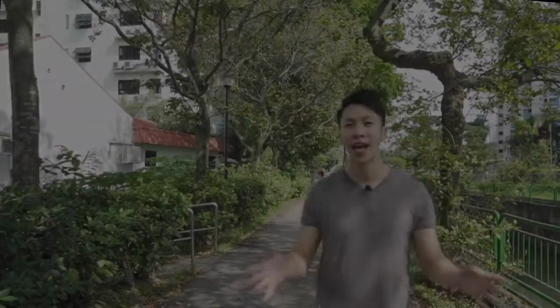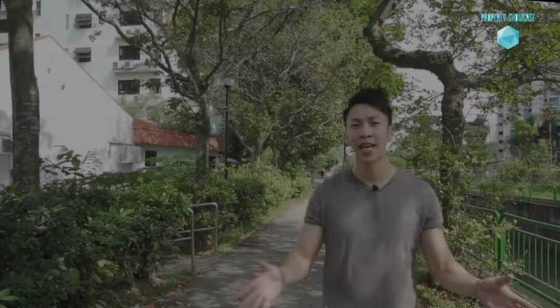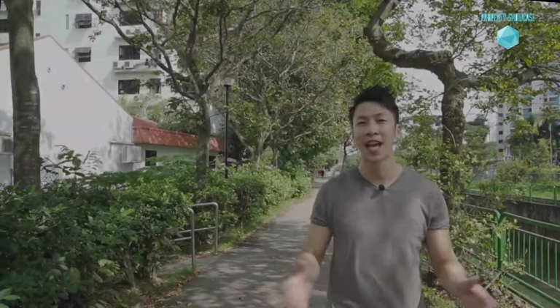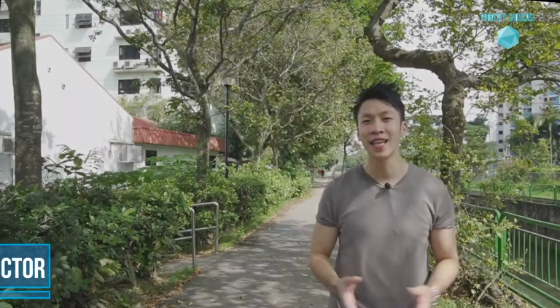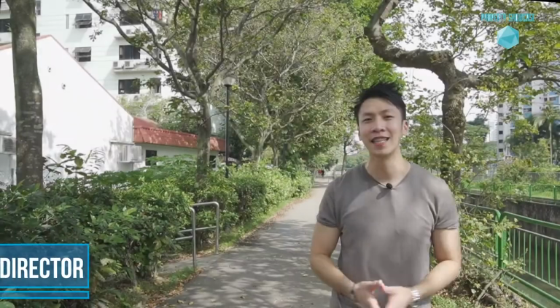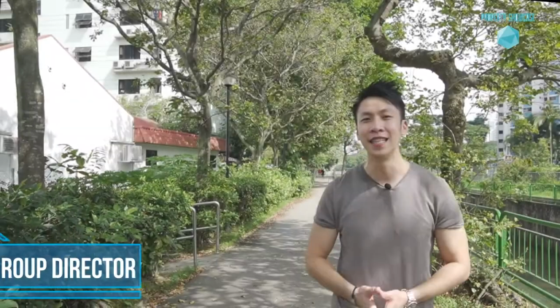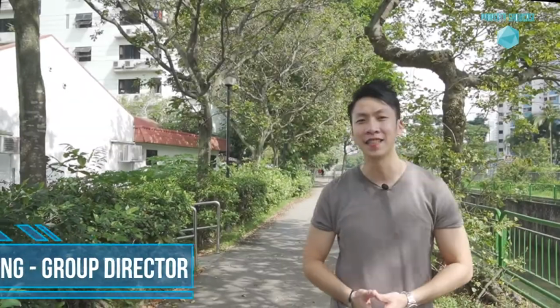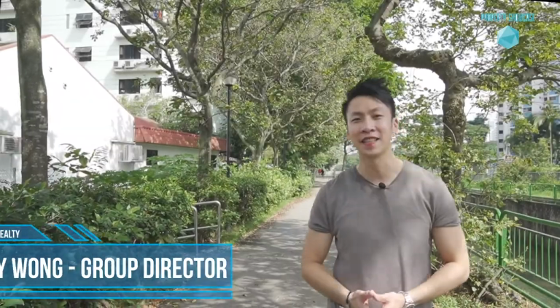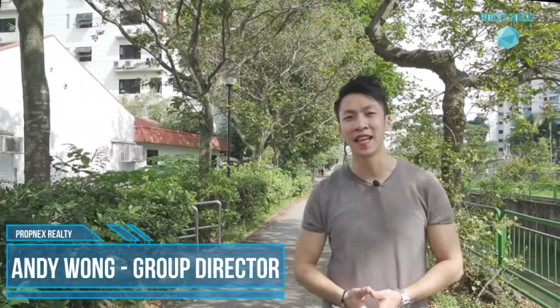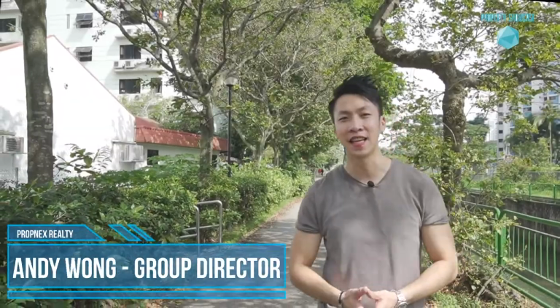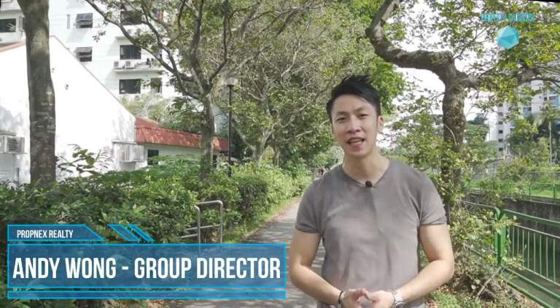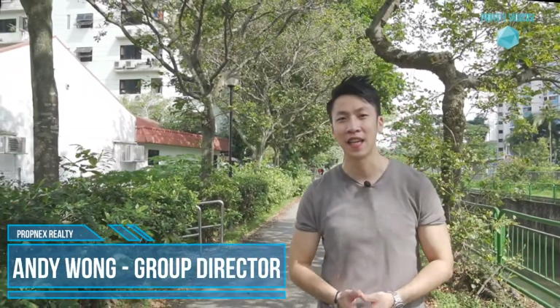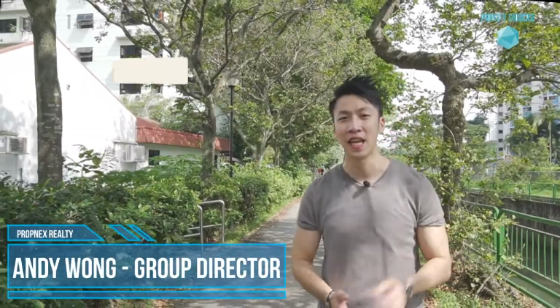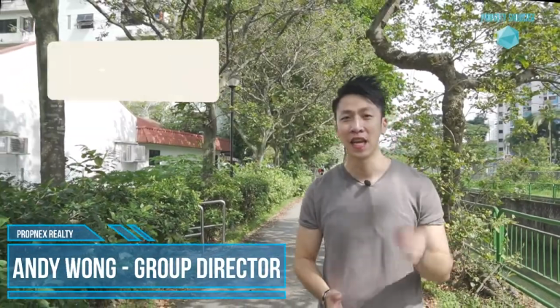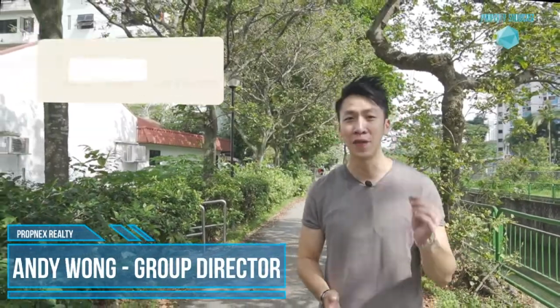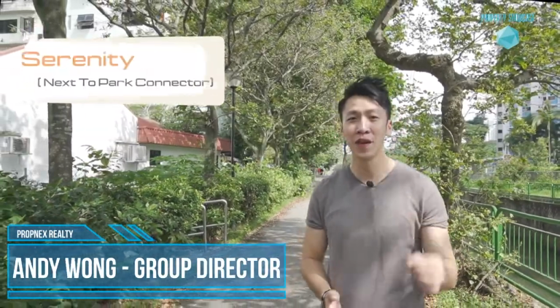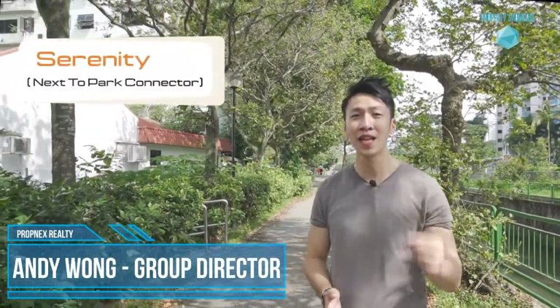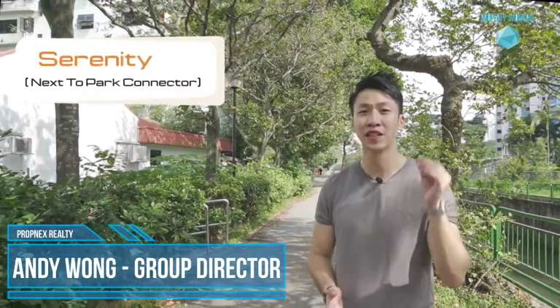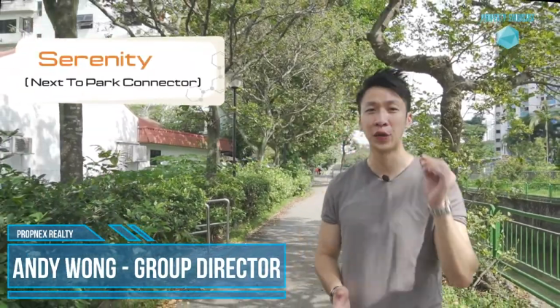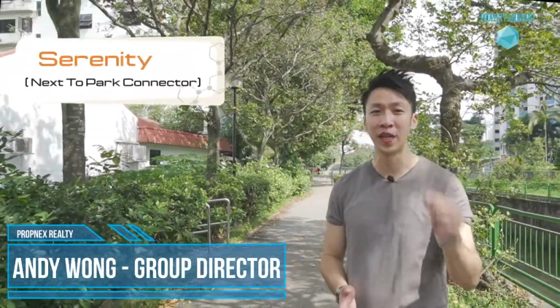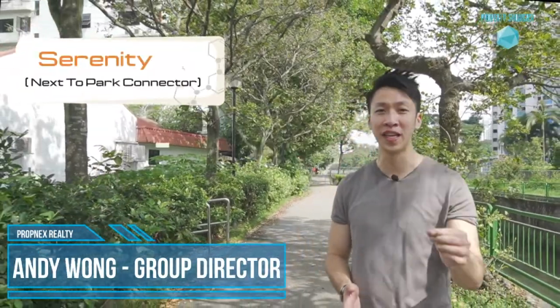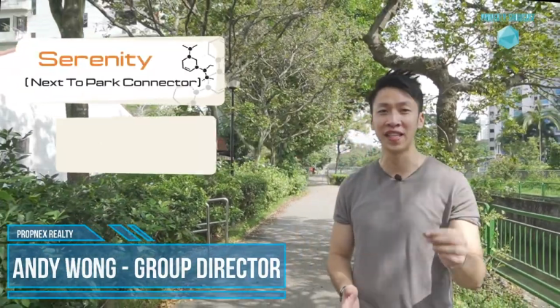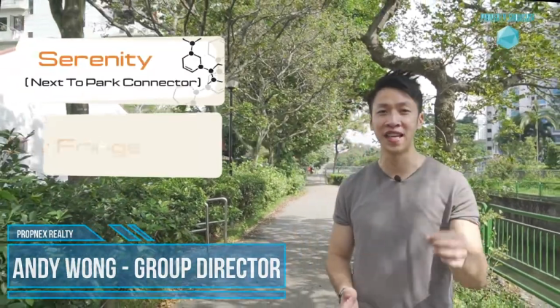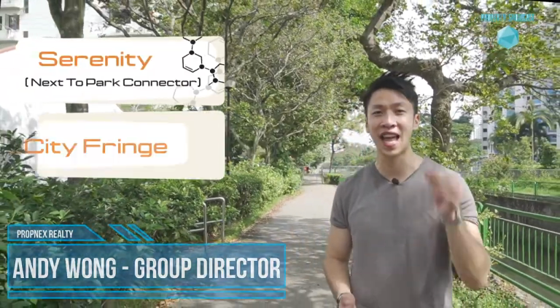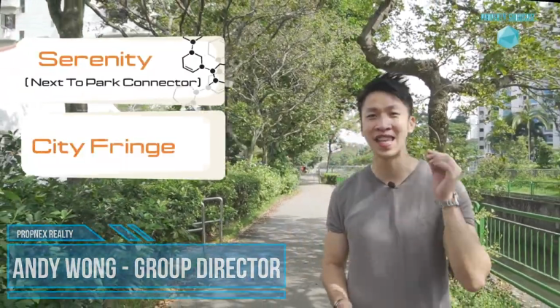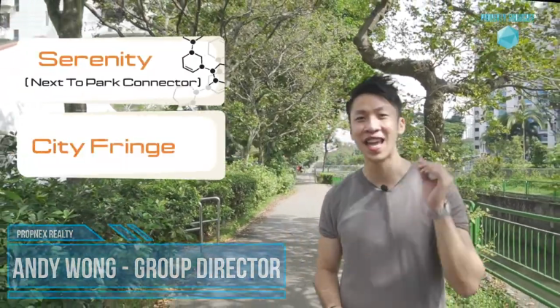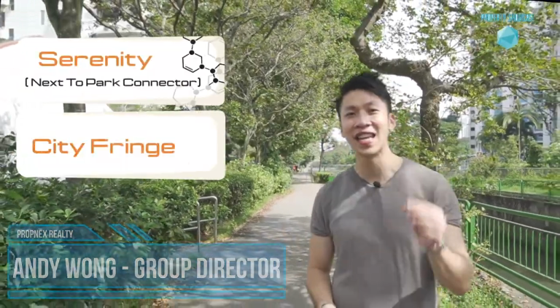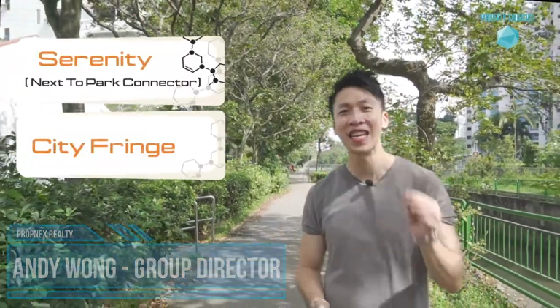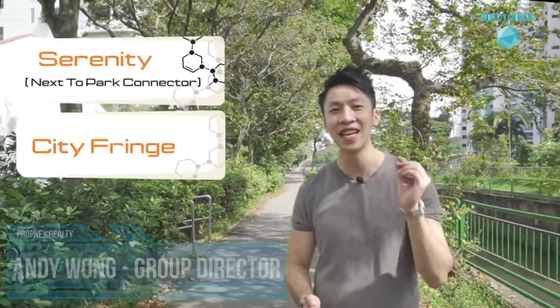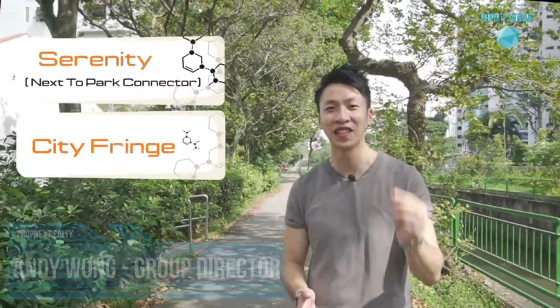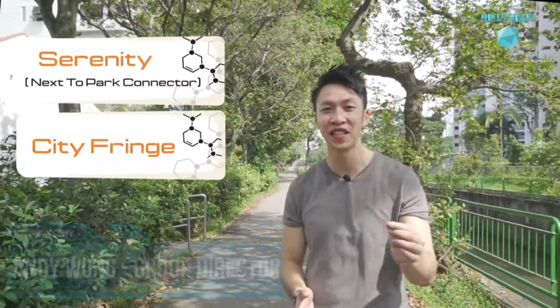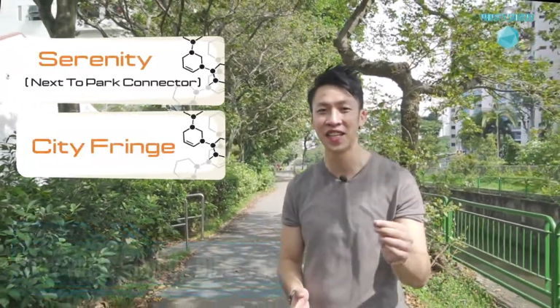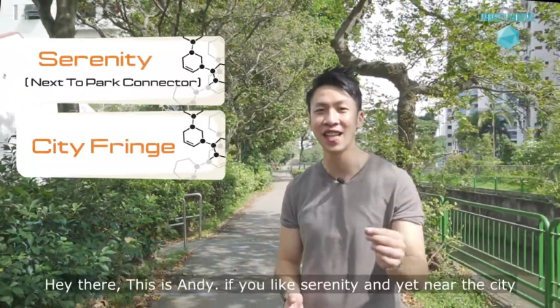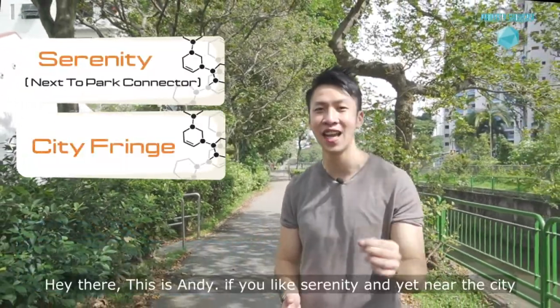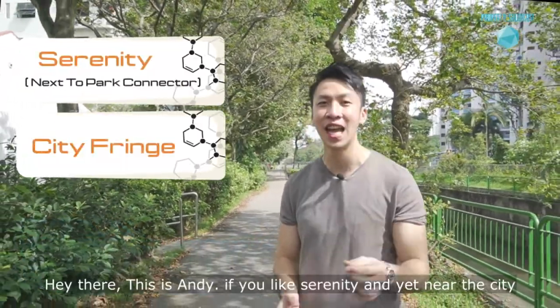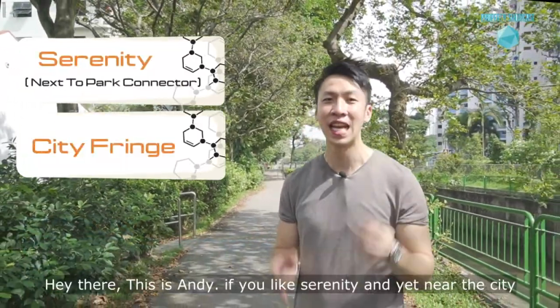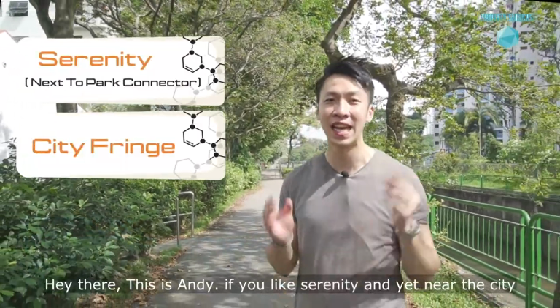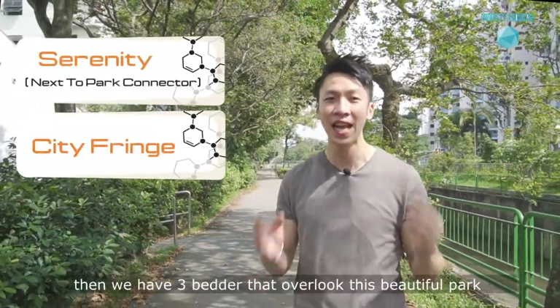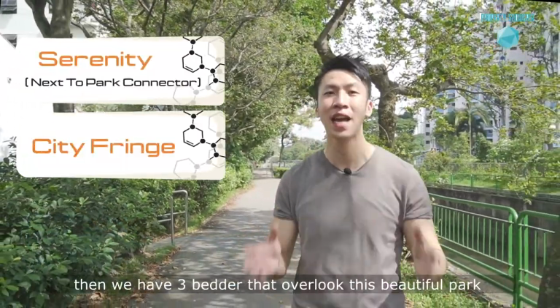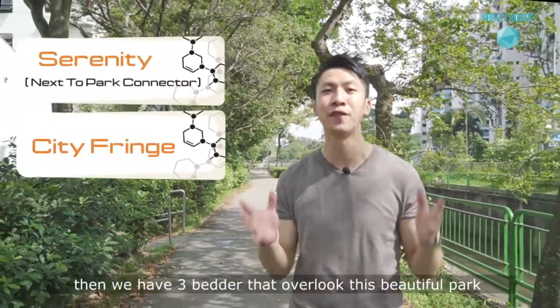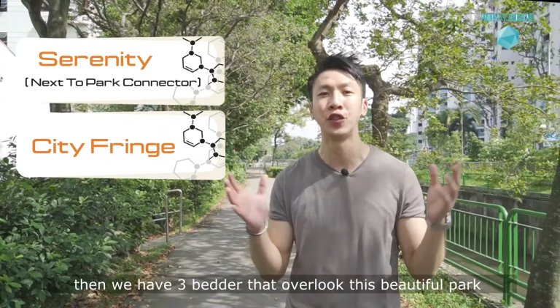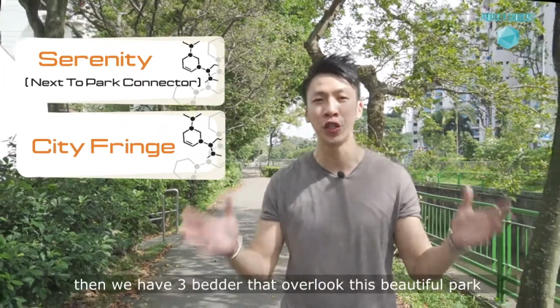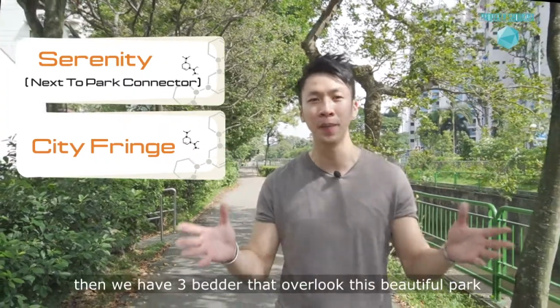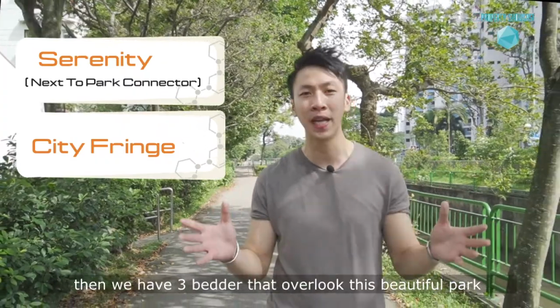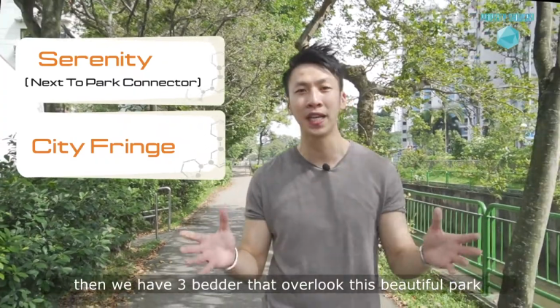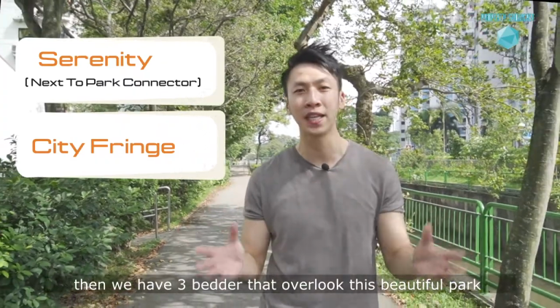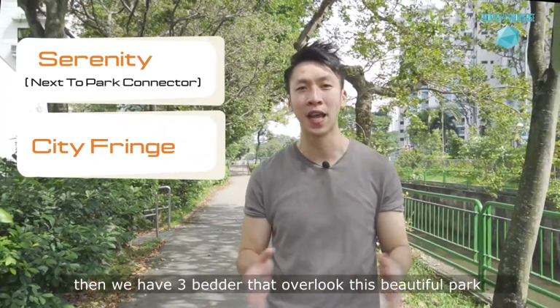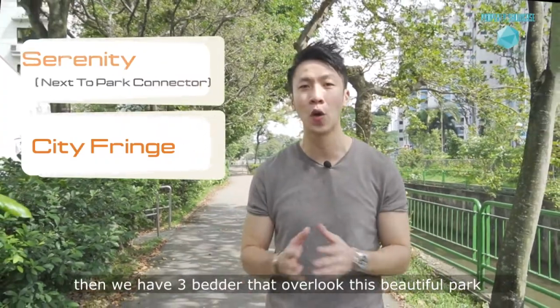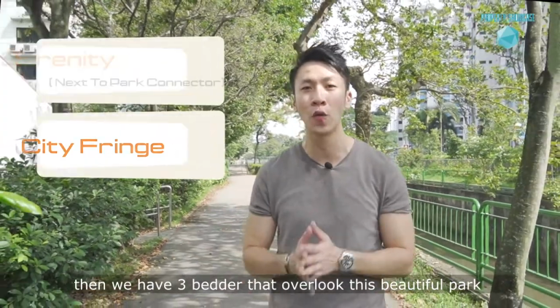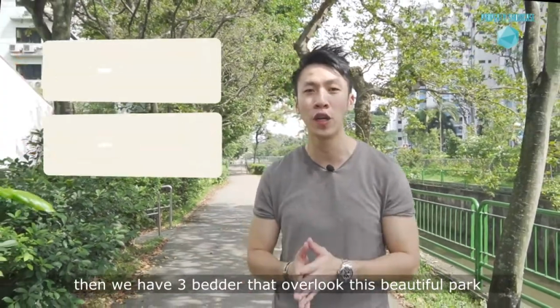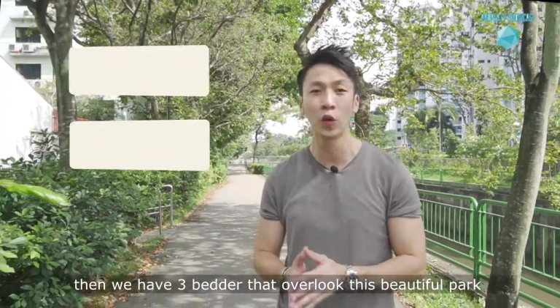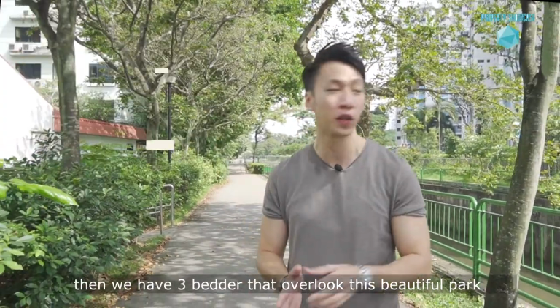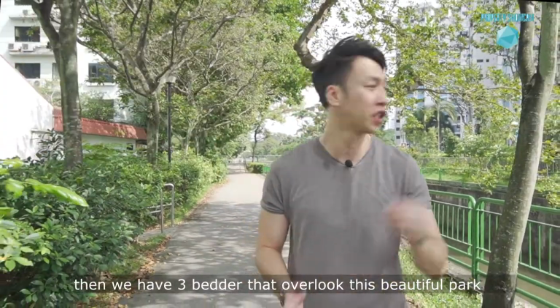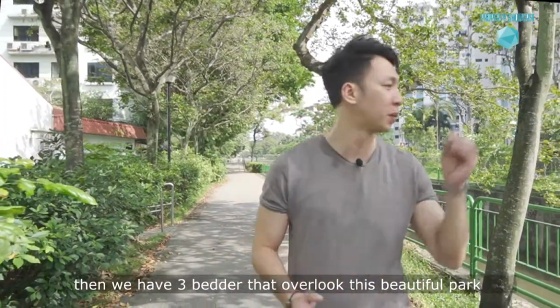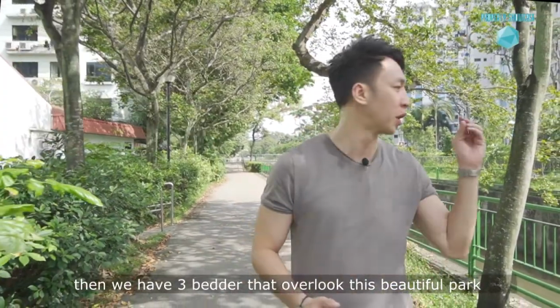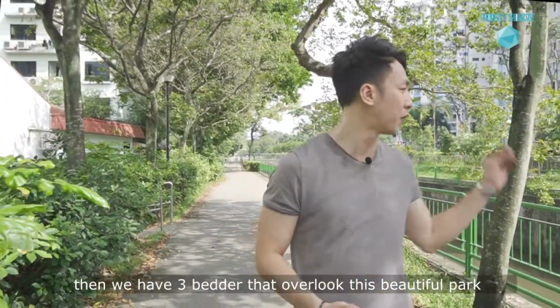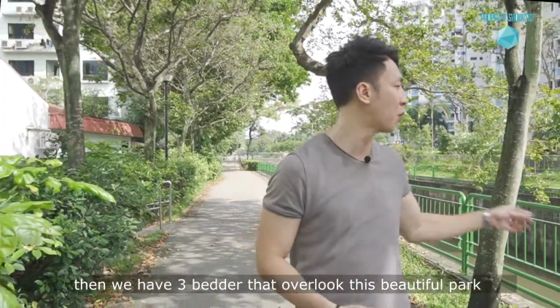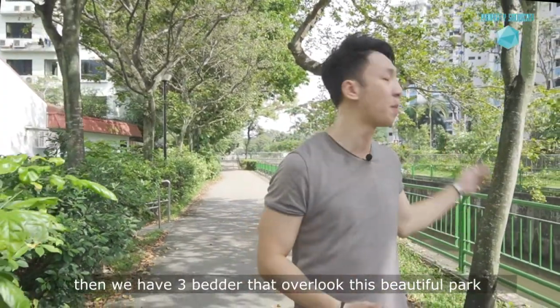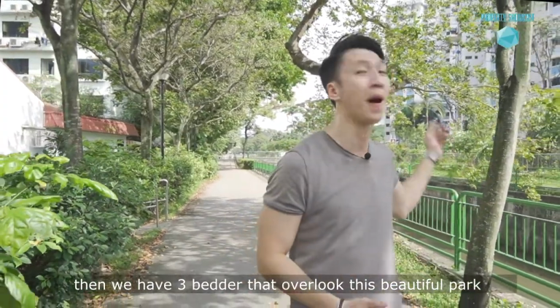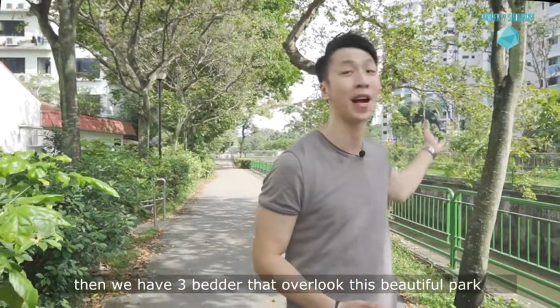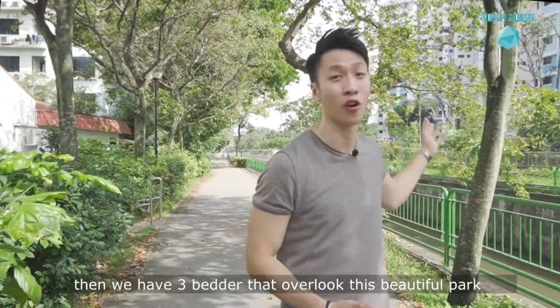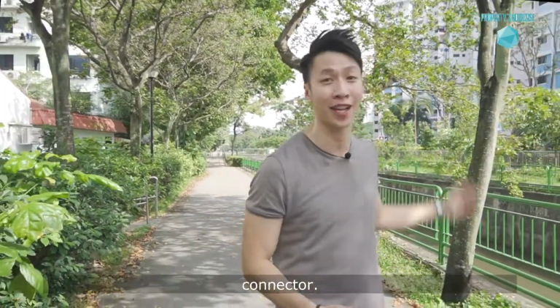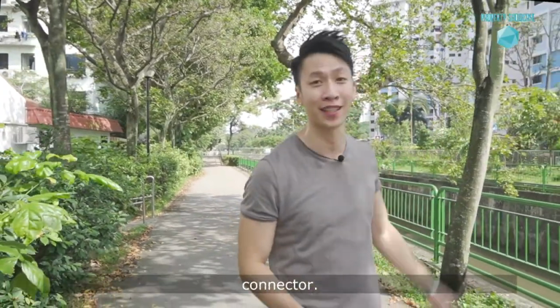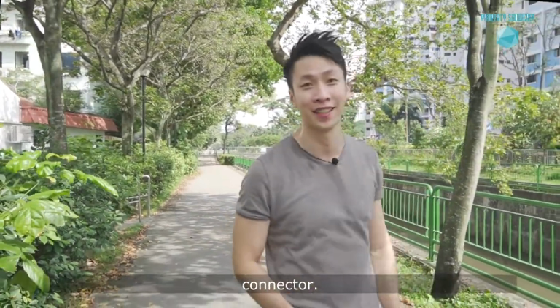Hey there, this is Sandy. If you like serenity and yet near the city, then I have a 3-bedder that overlooks this beautiful park connector.